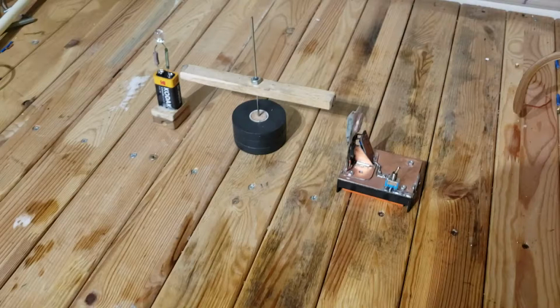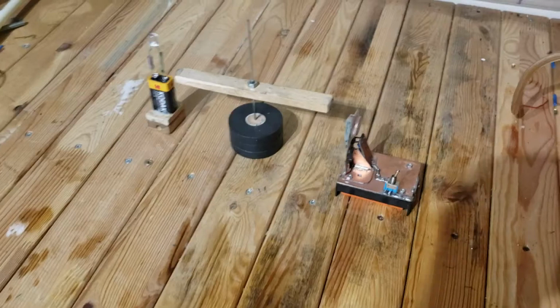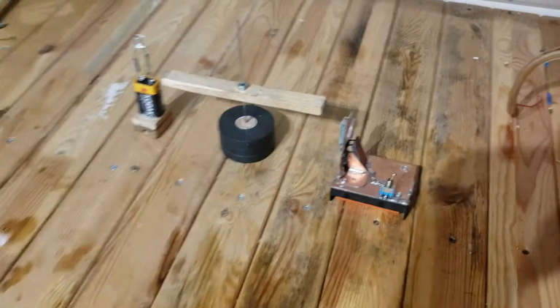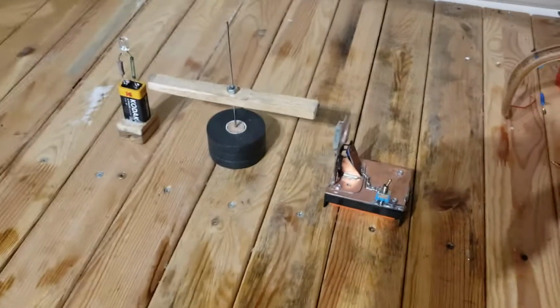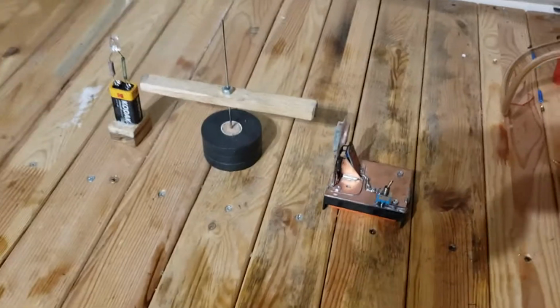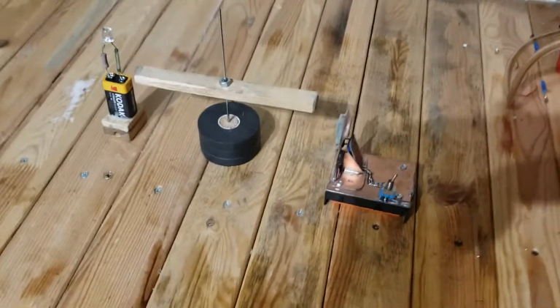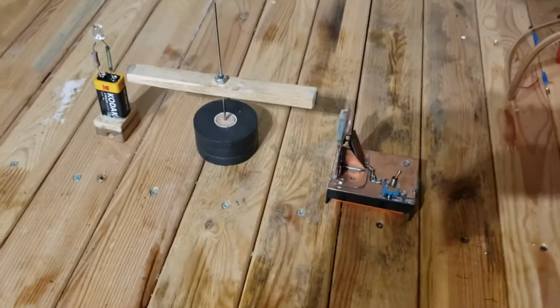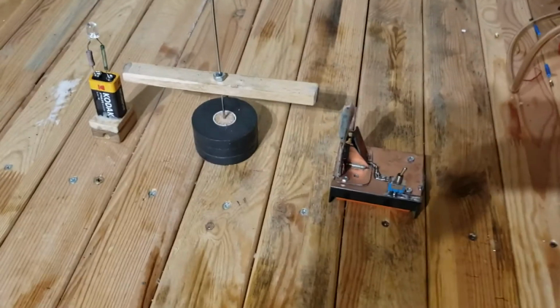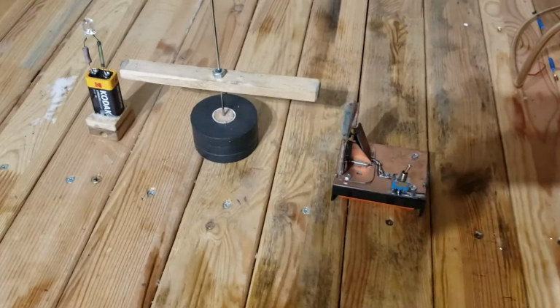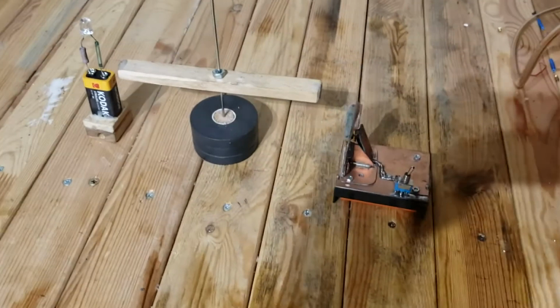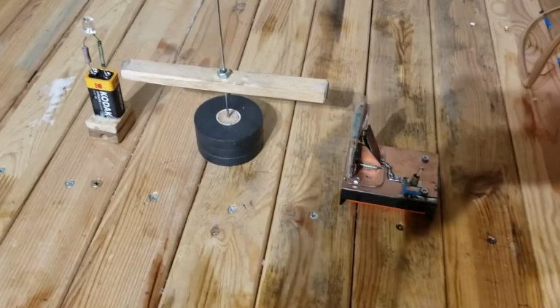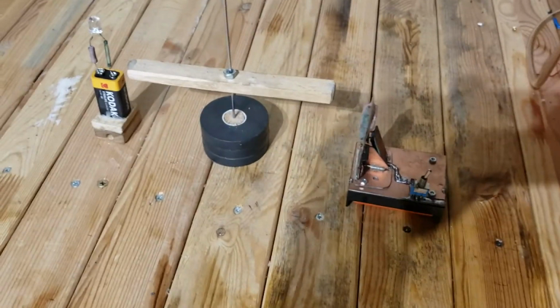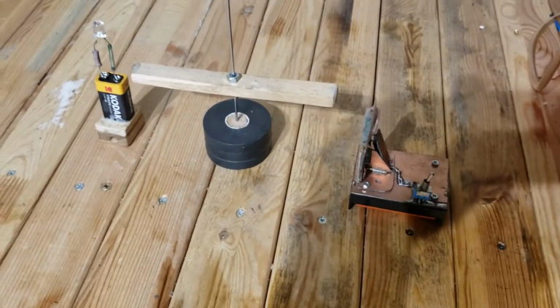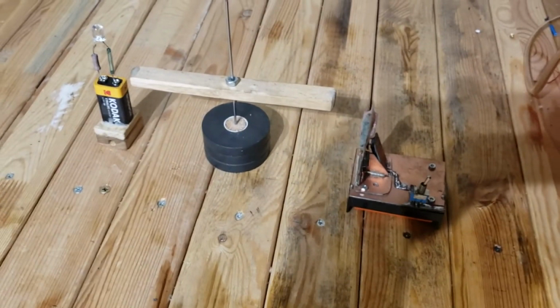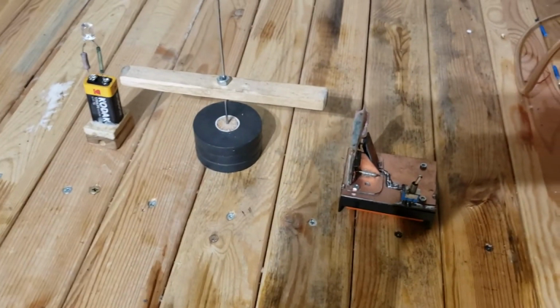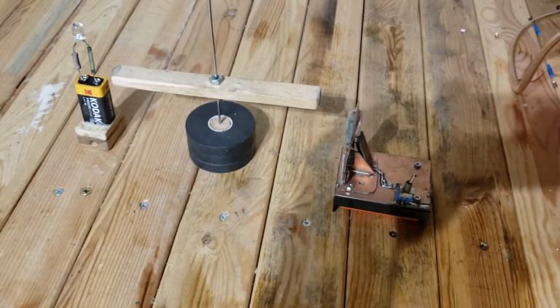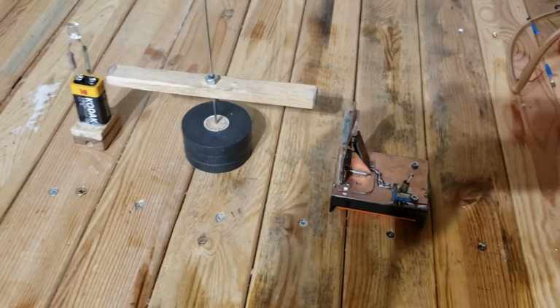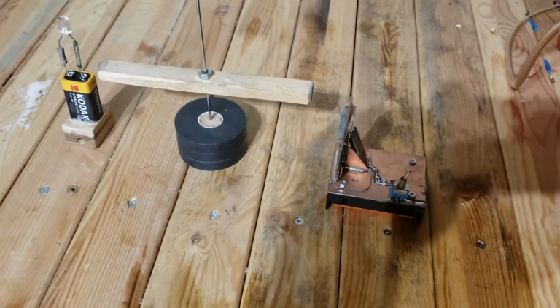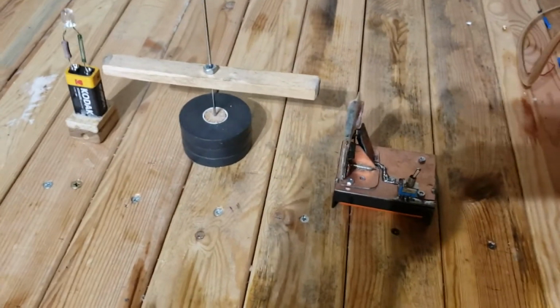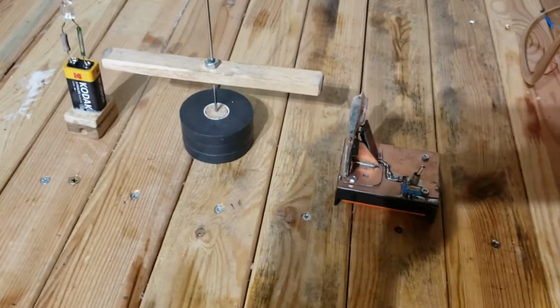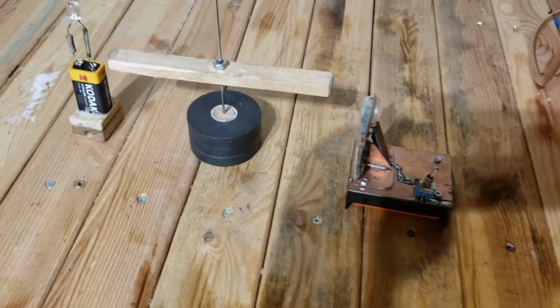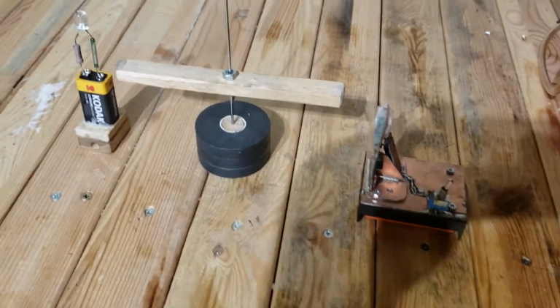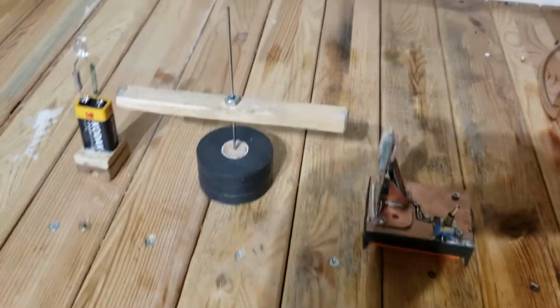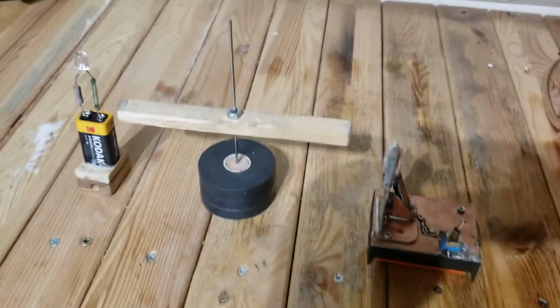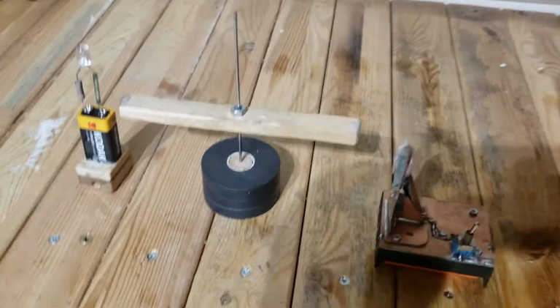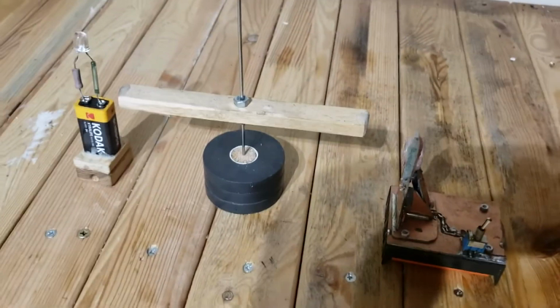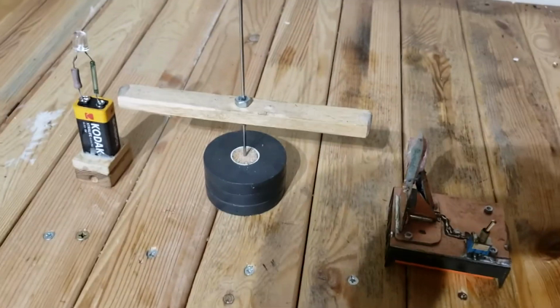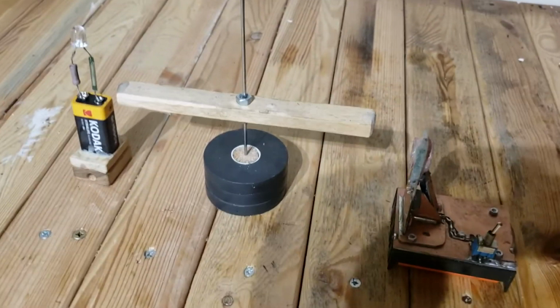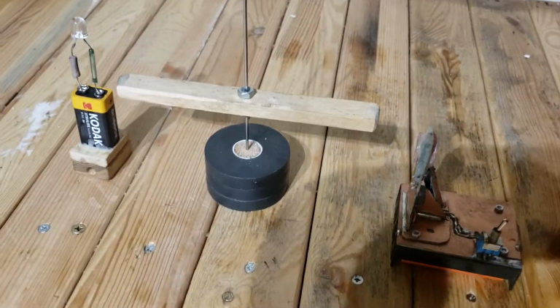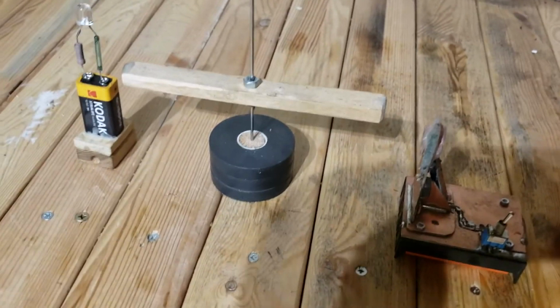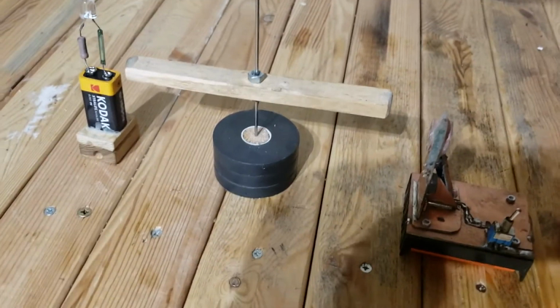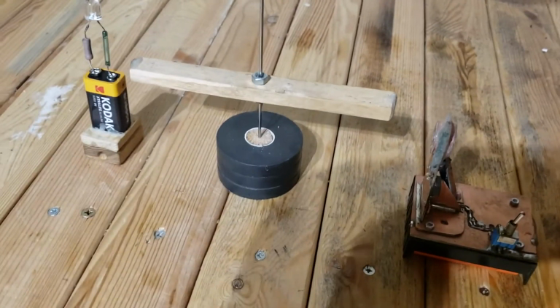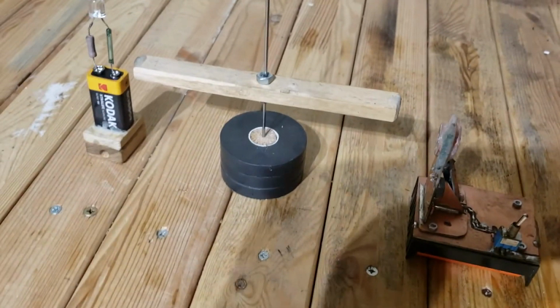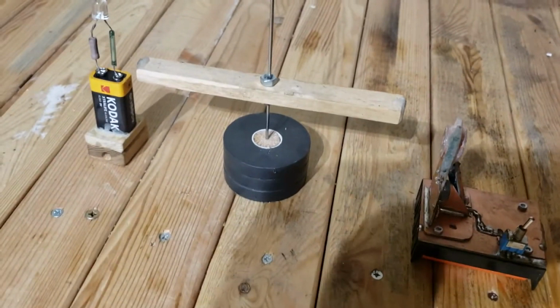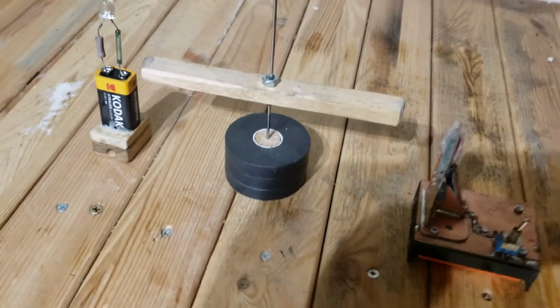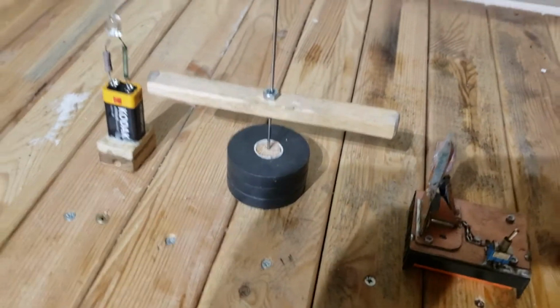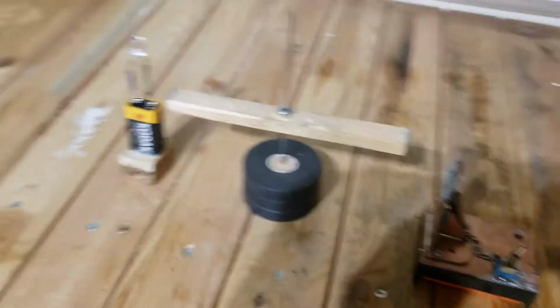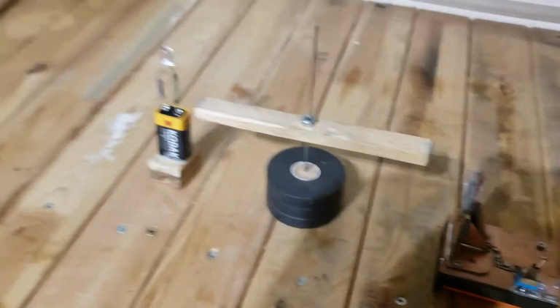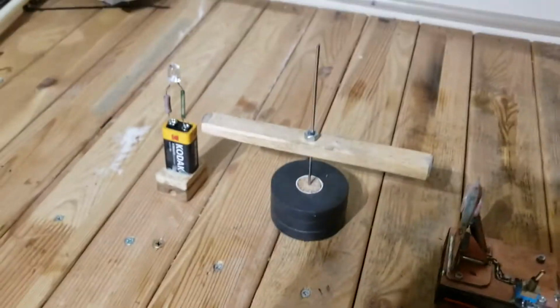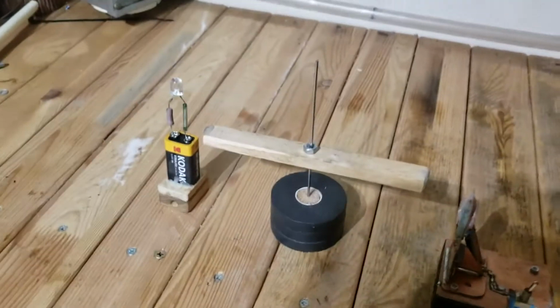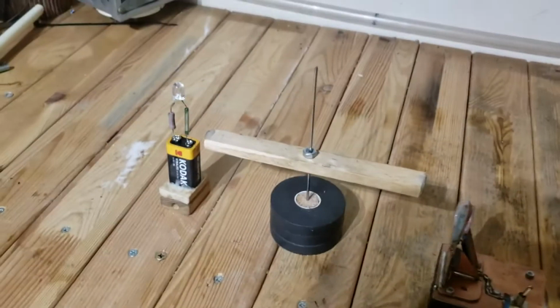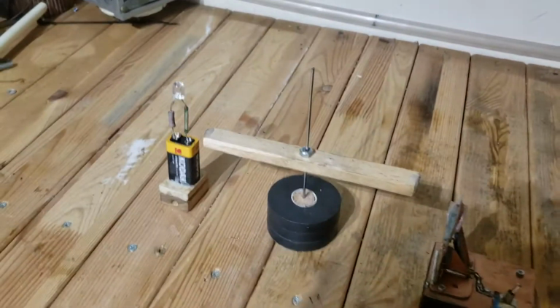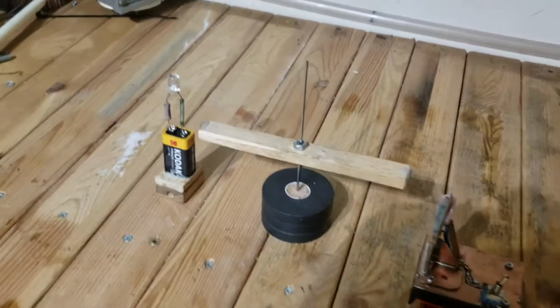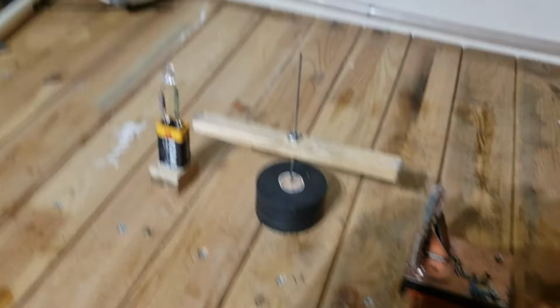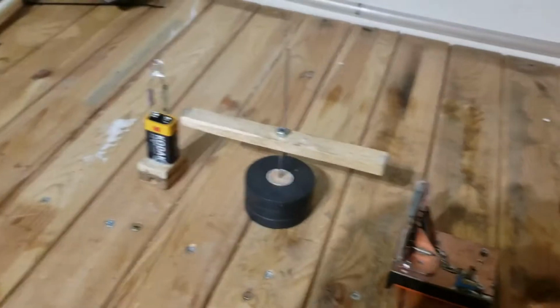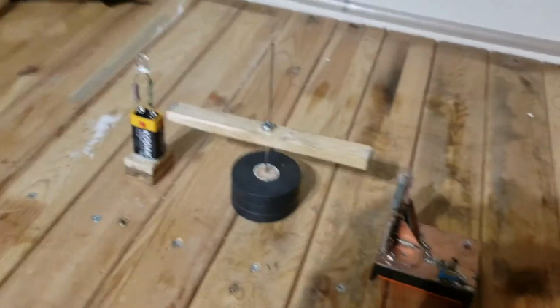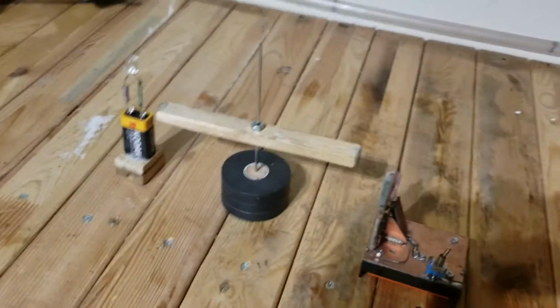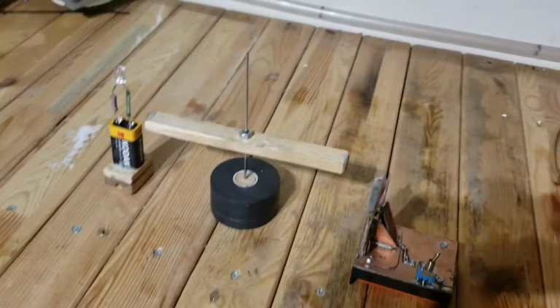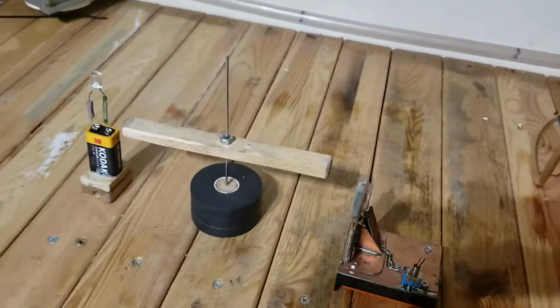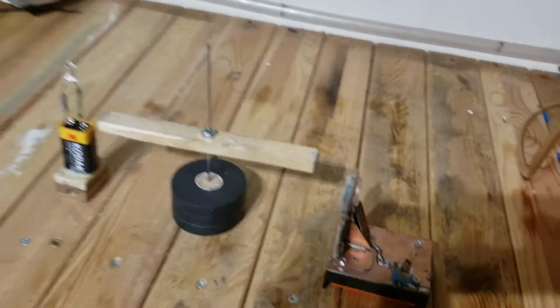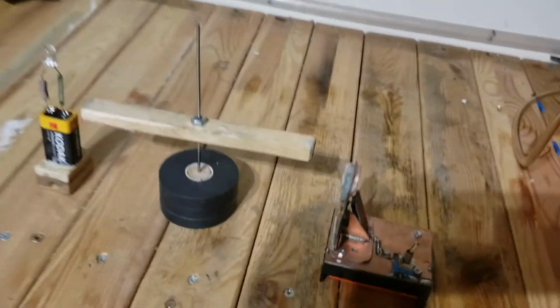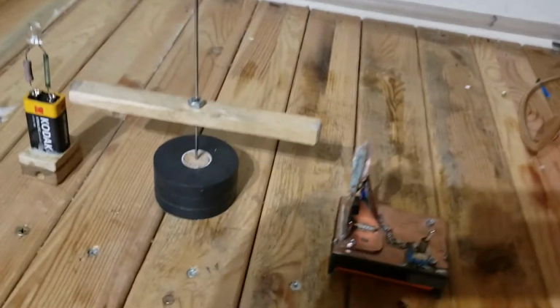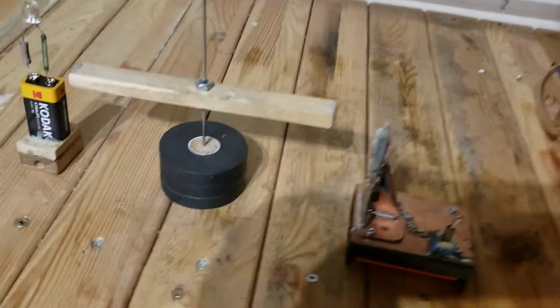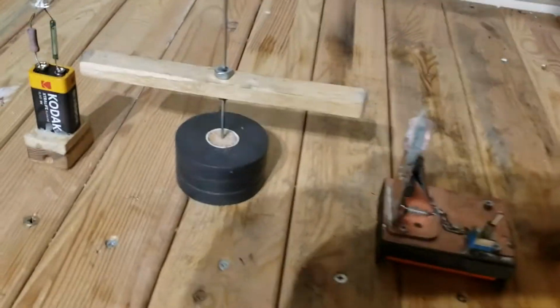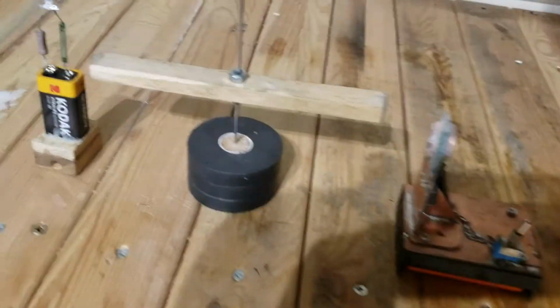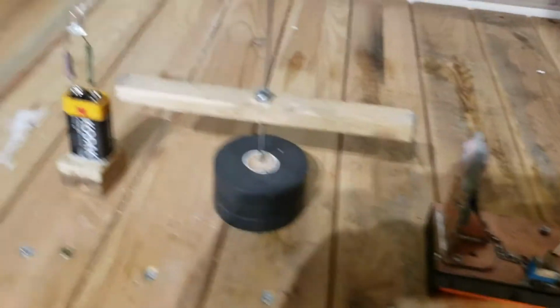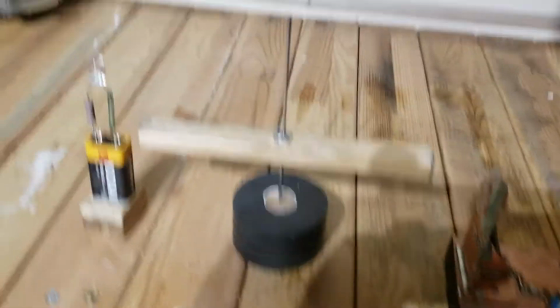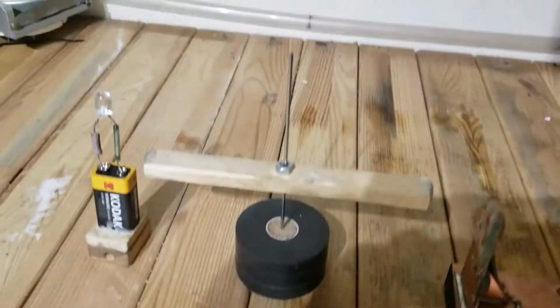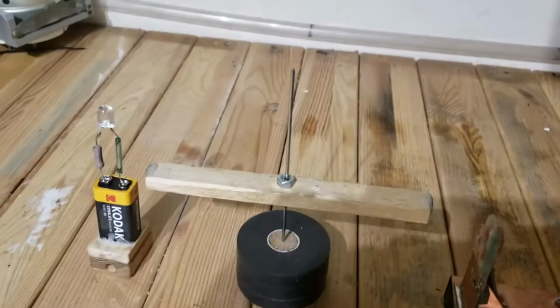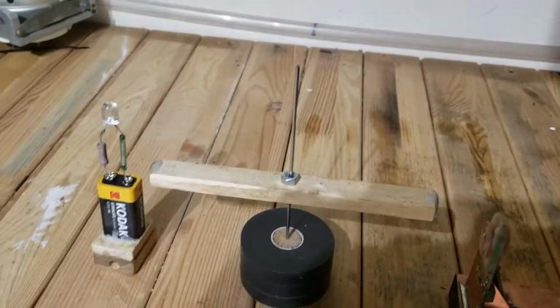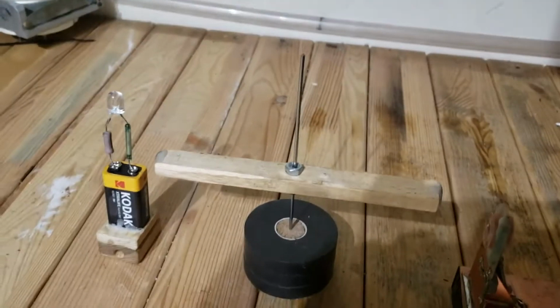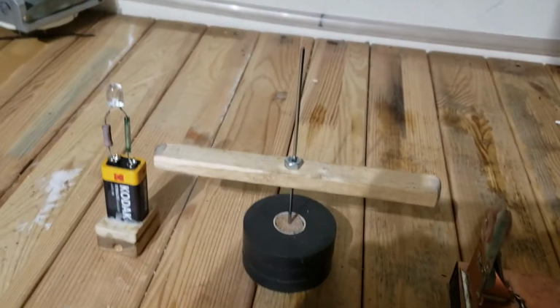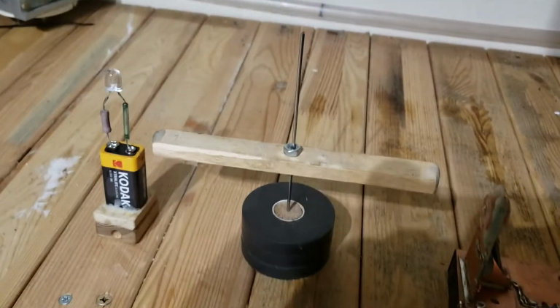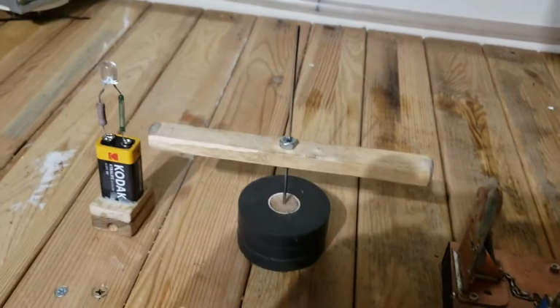Hi guys, my oldest daughter is seven years old and she's studying magnetism at school at the moment, so I thought it'd be nice to put this together for her.